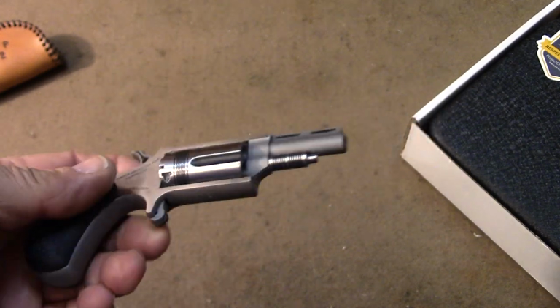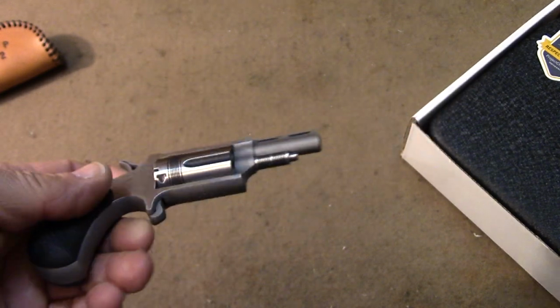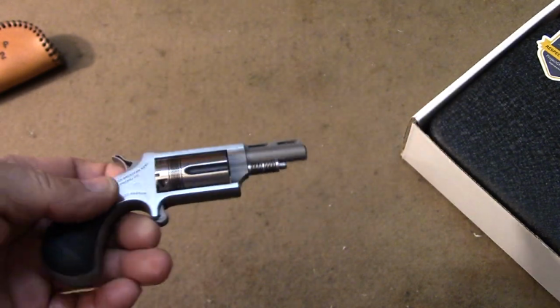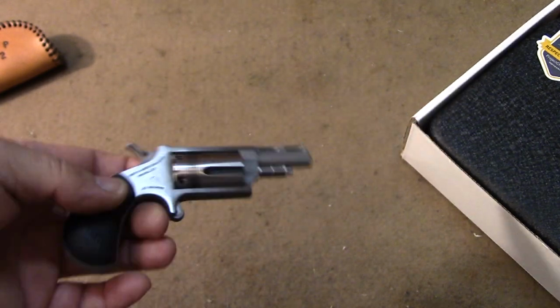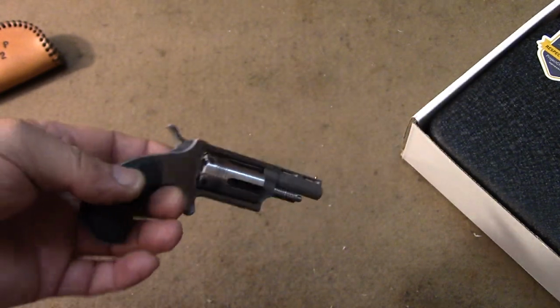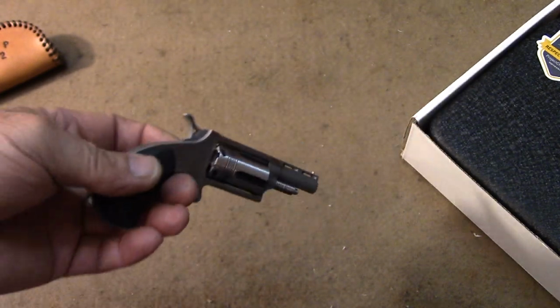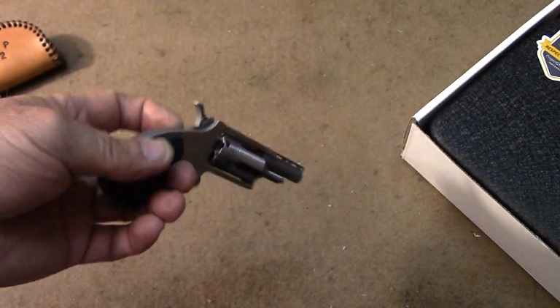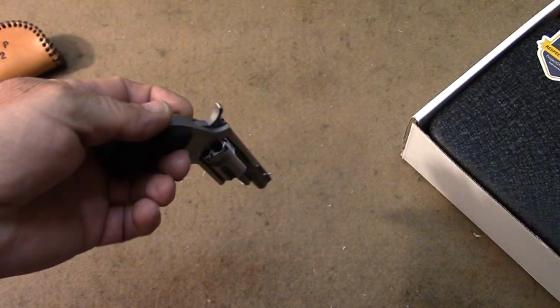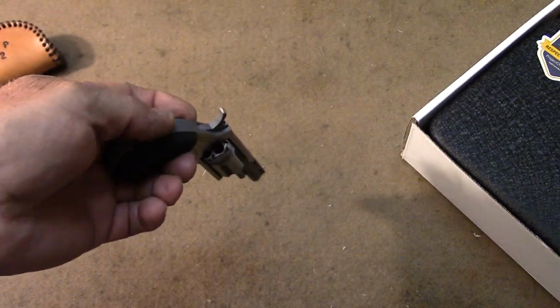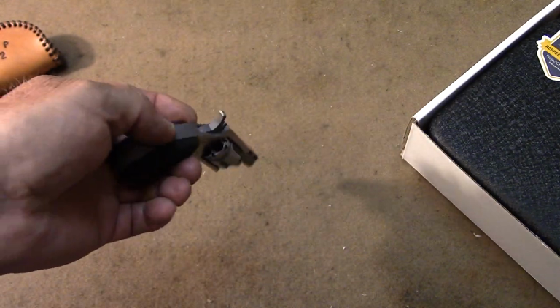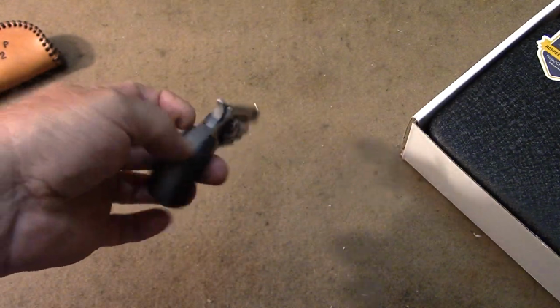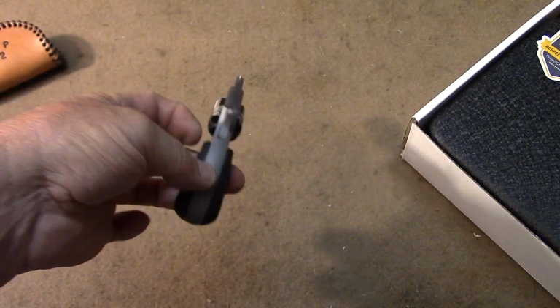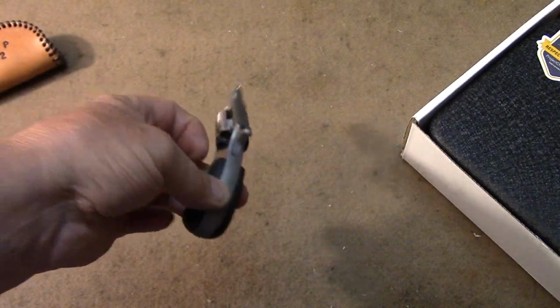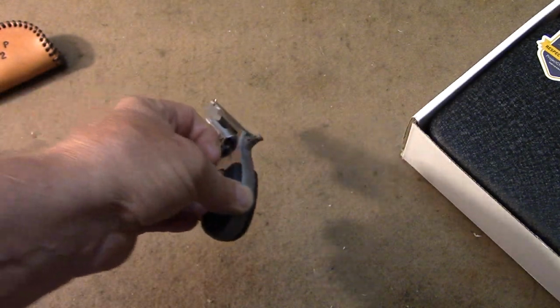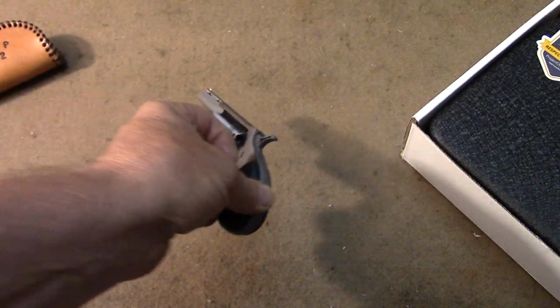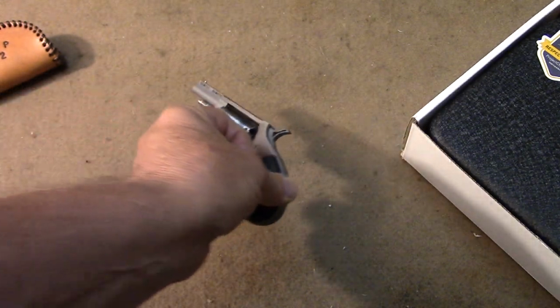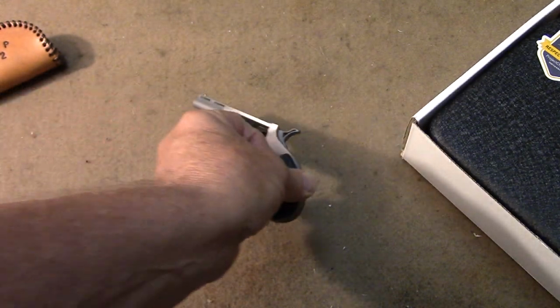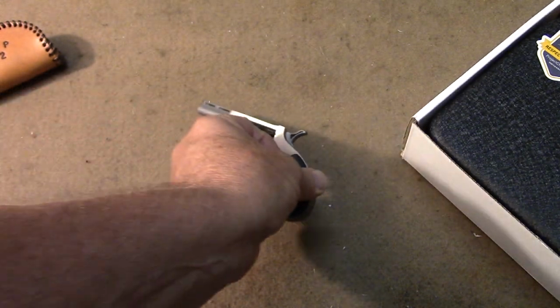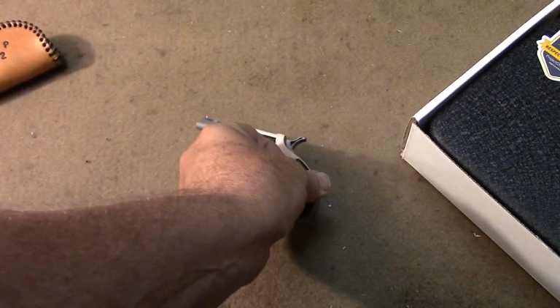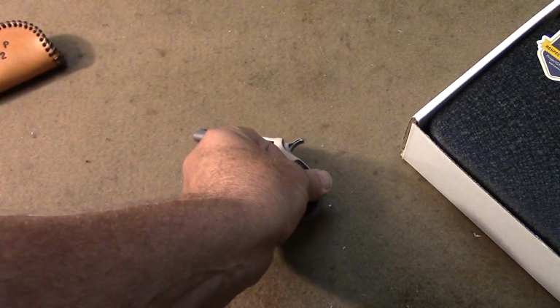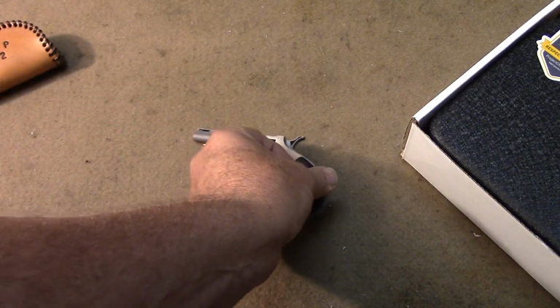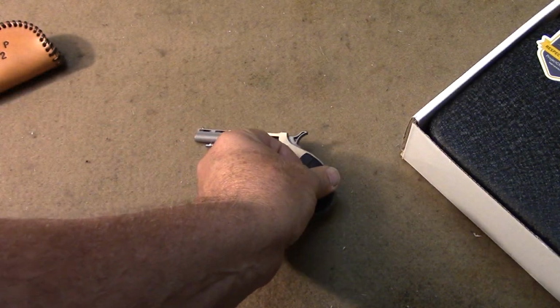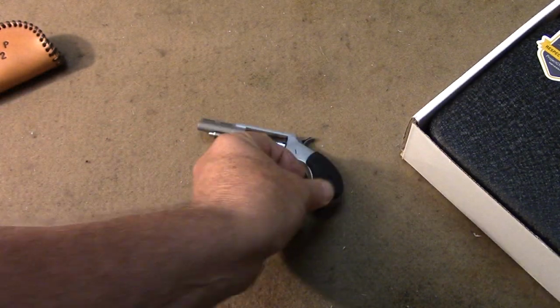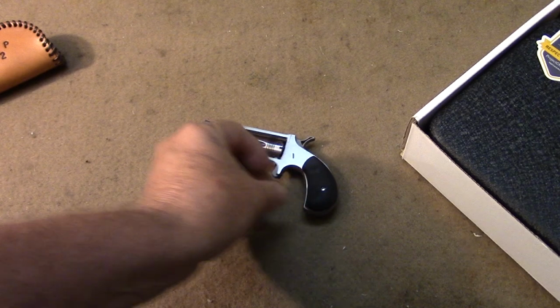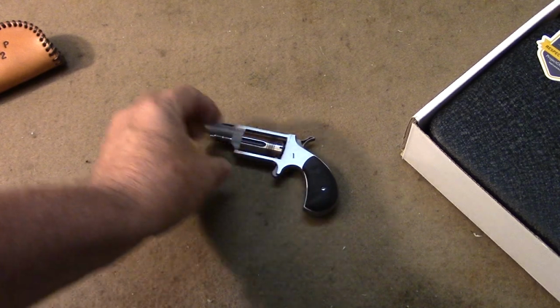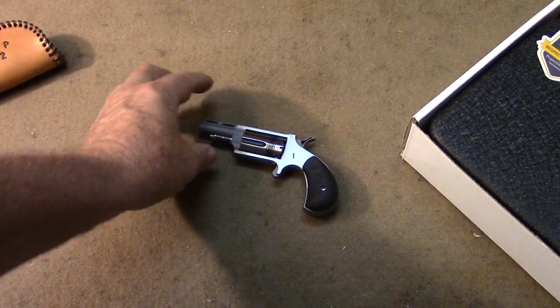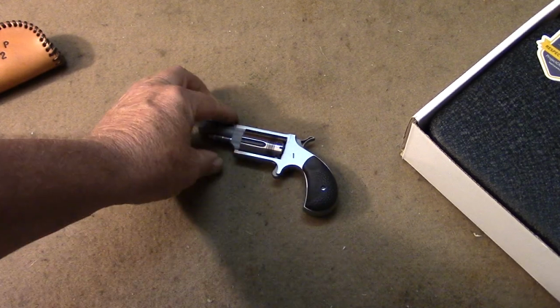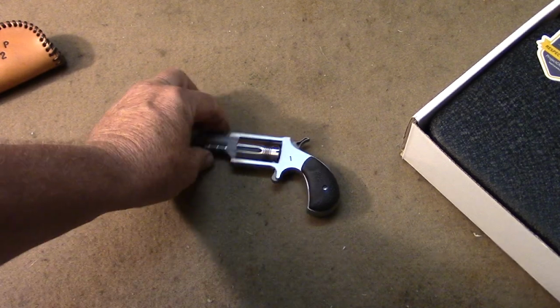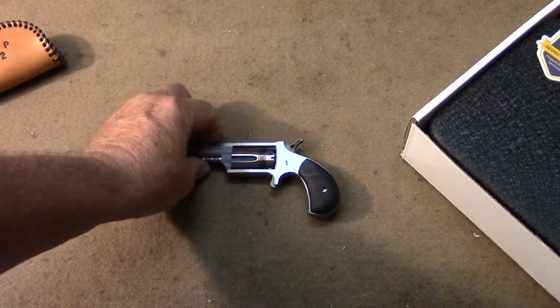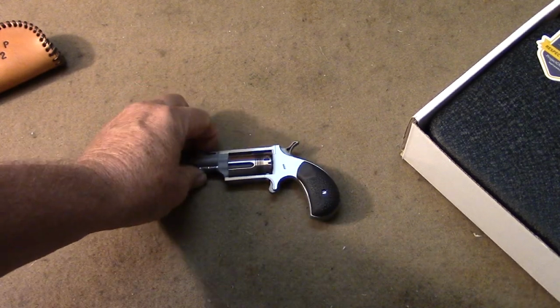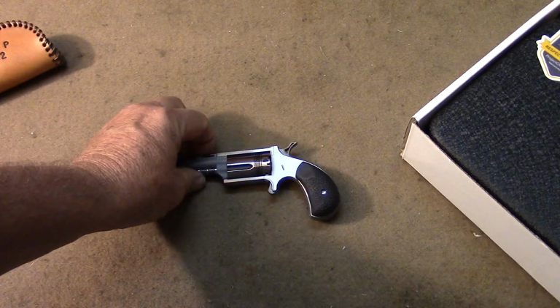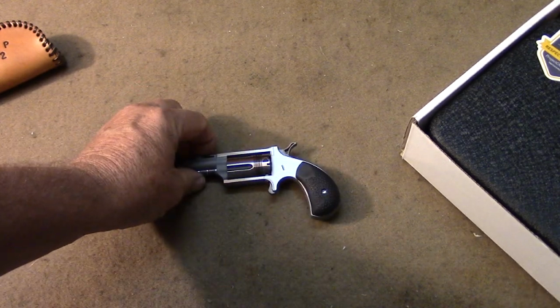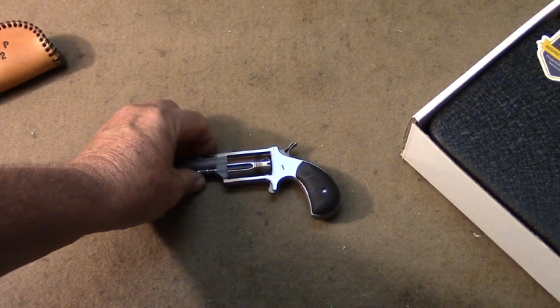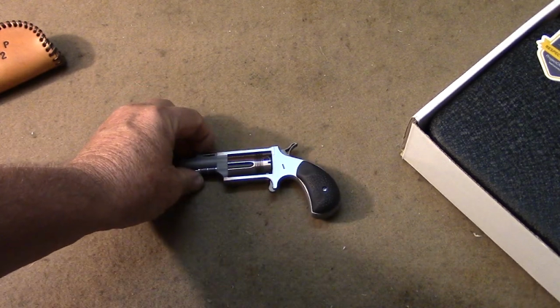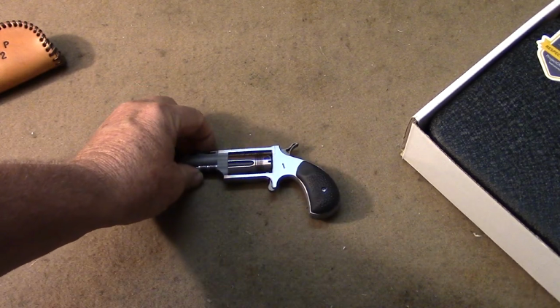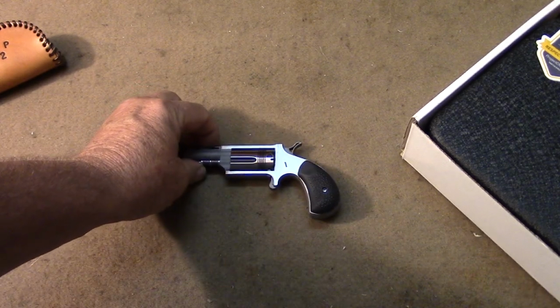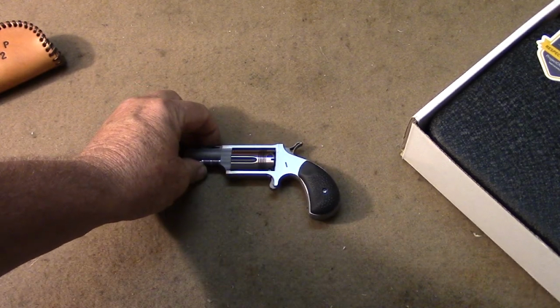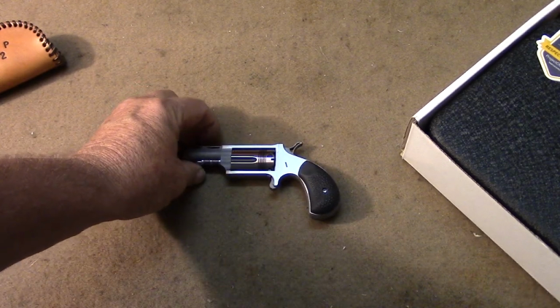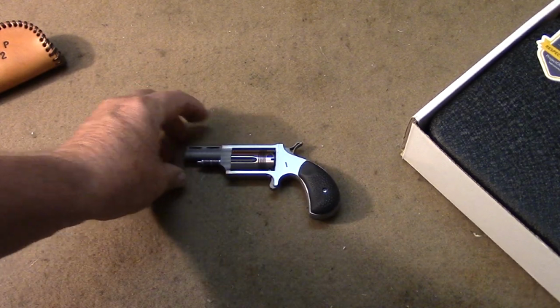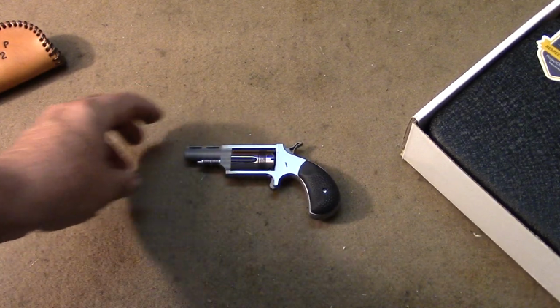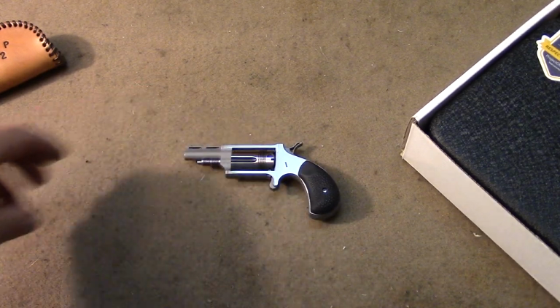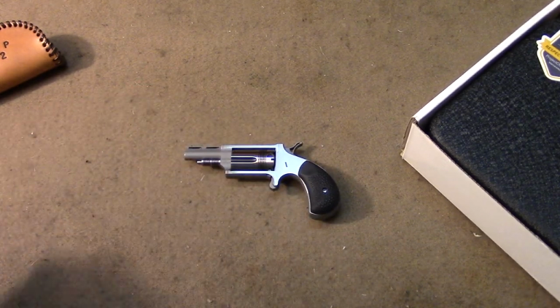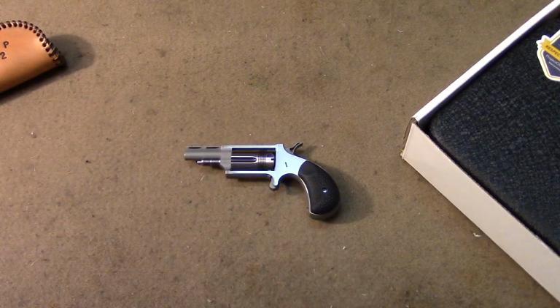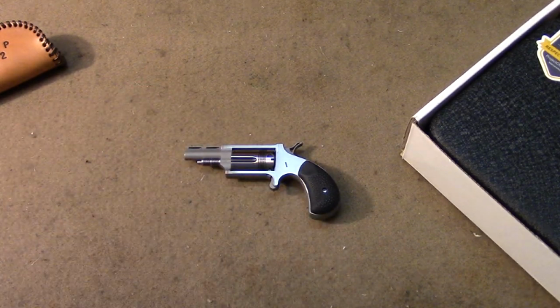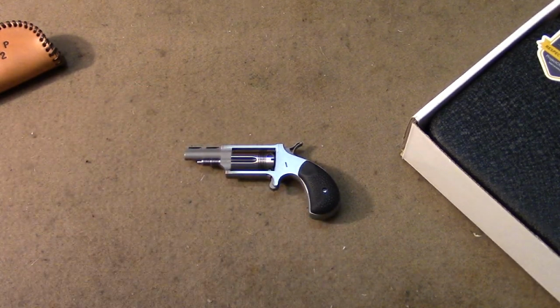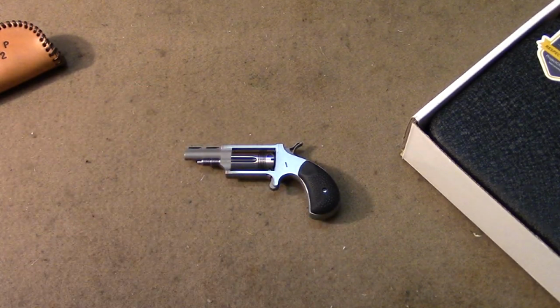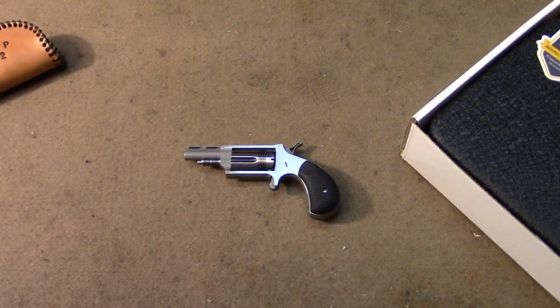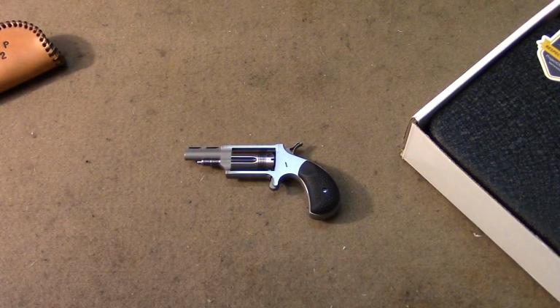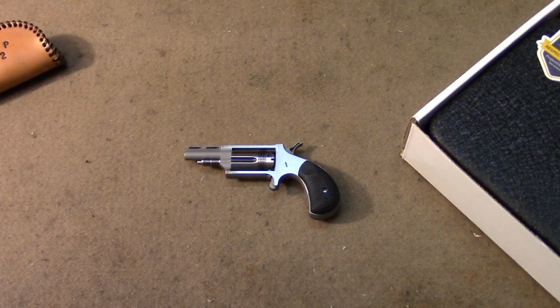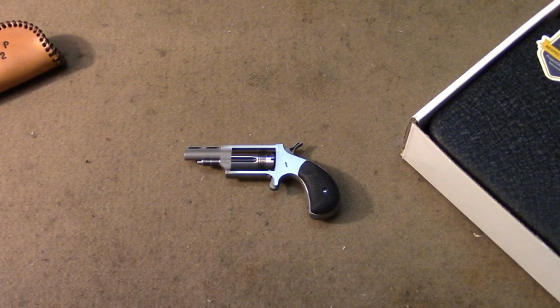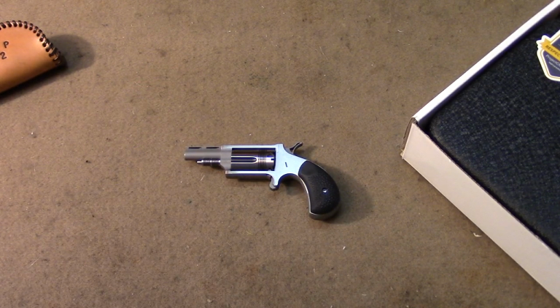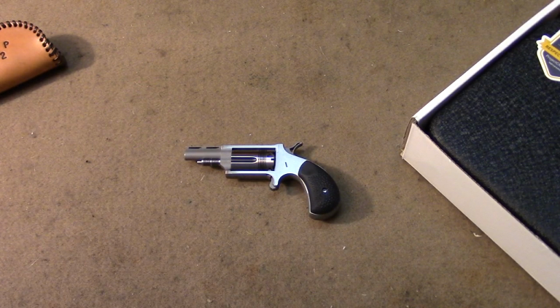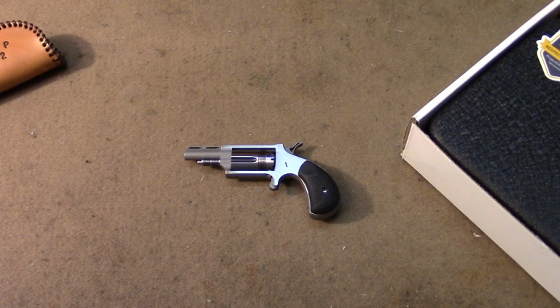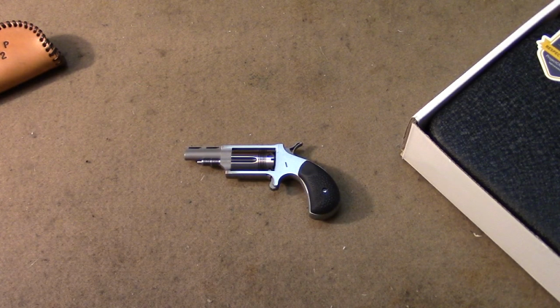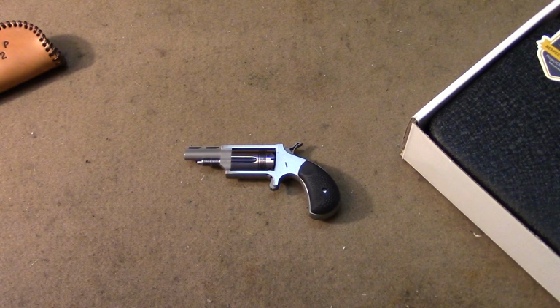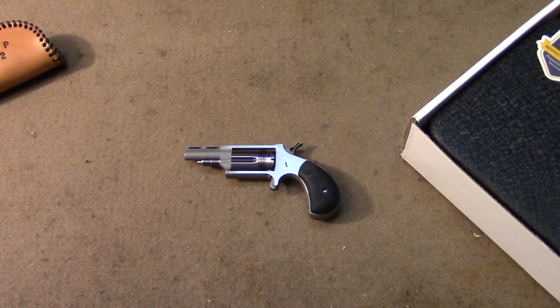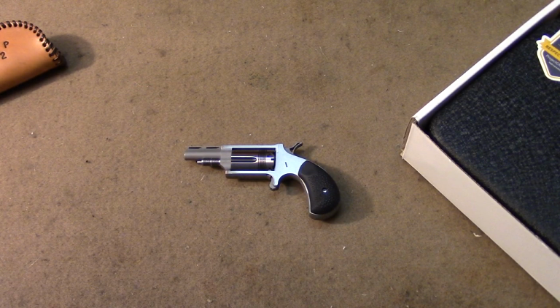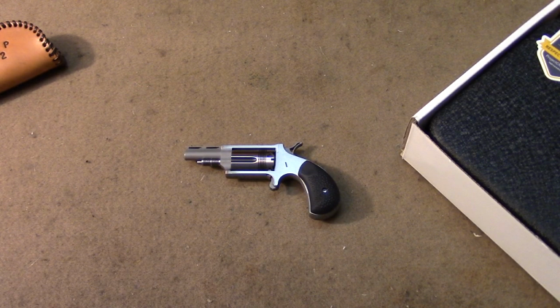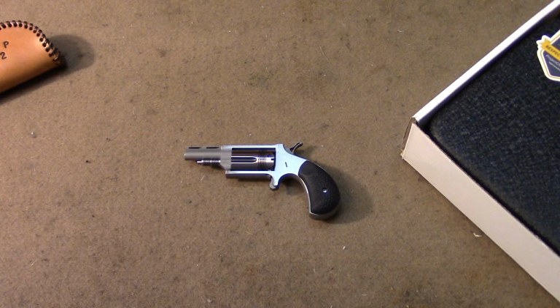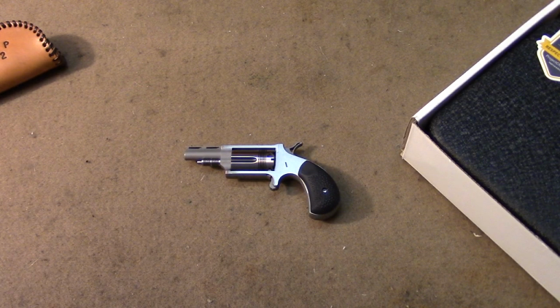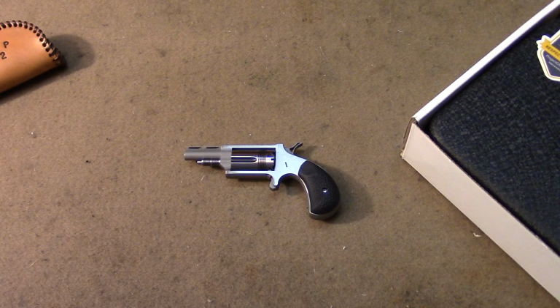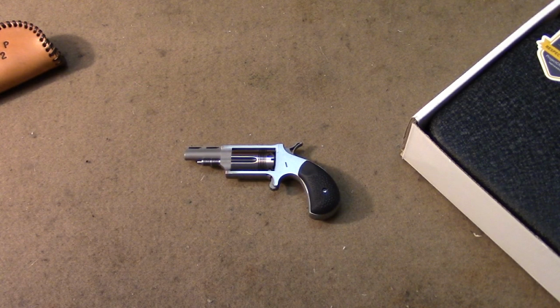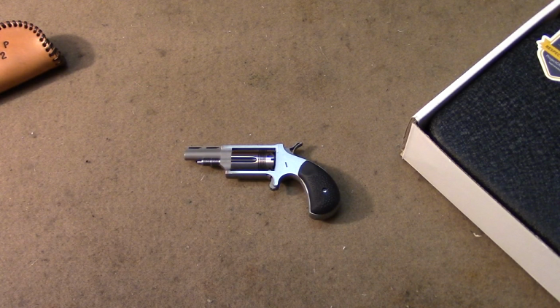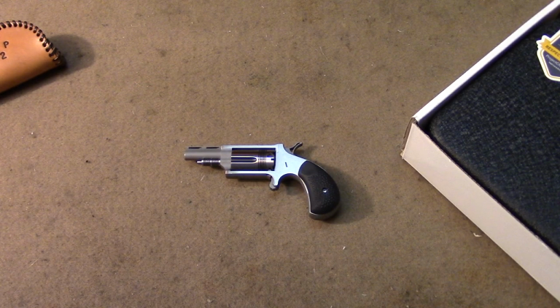We'll see you next time with some more military surplus firearms coming up.